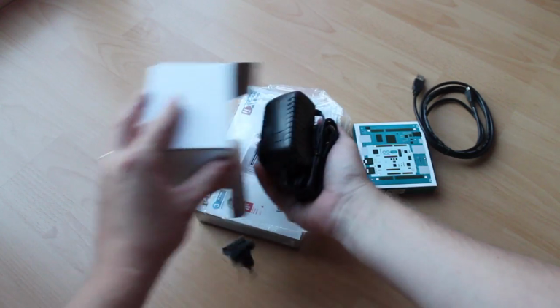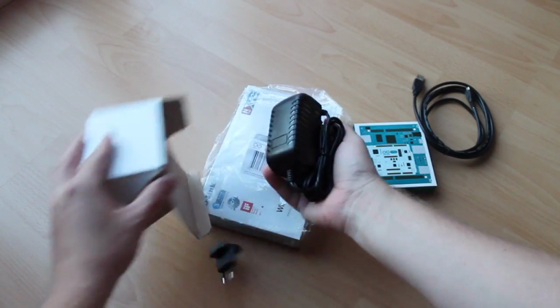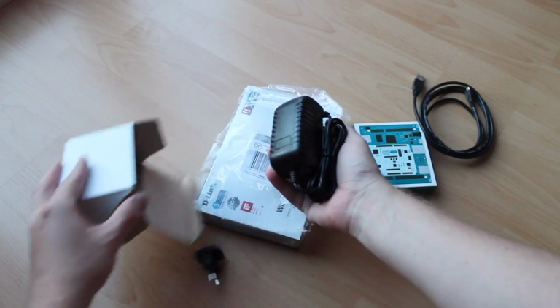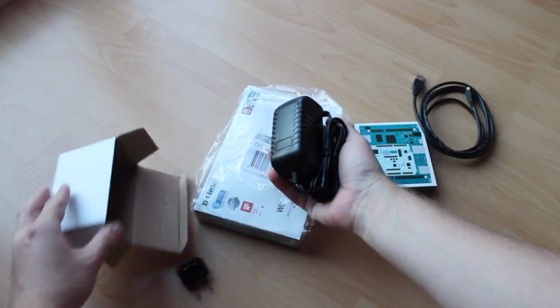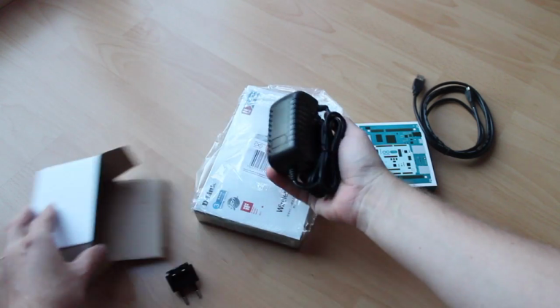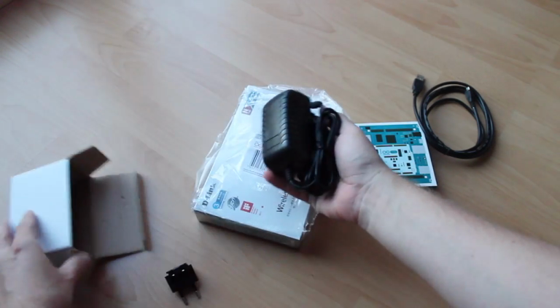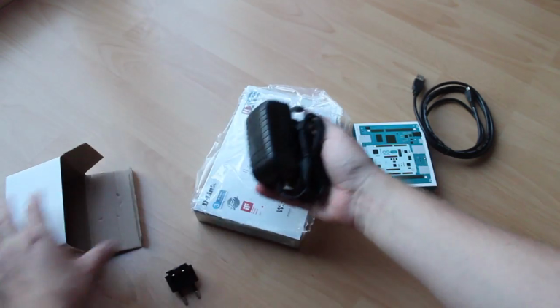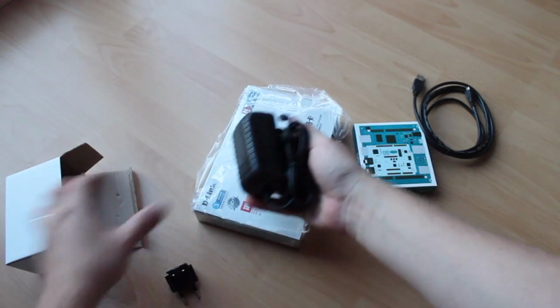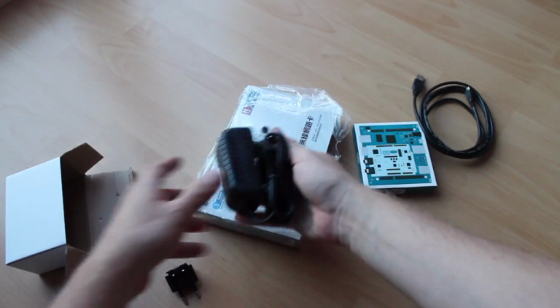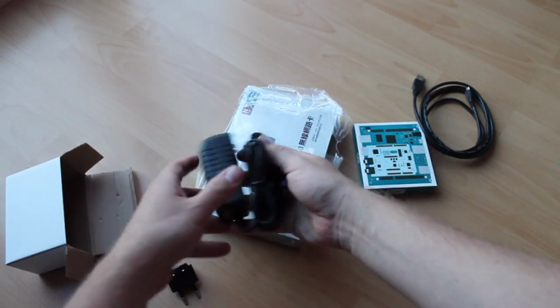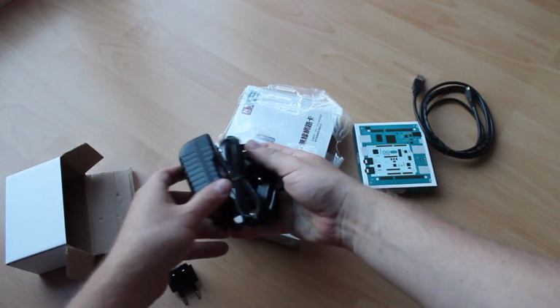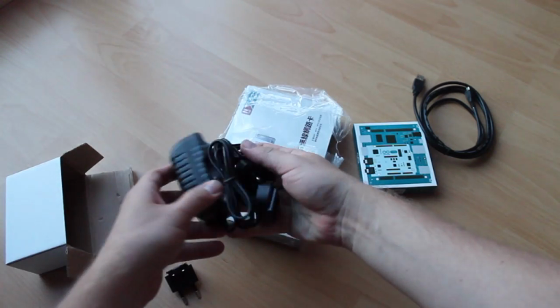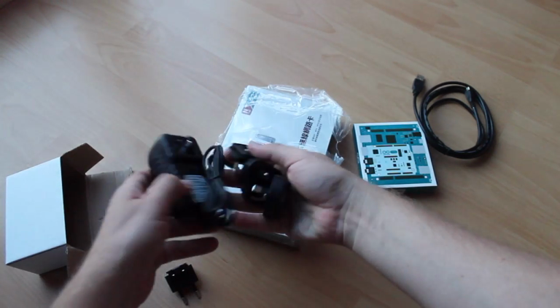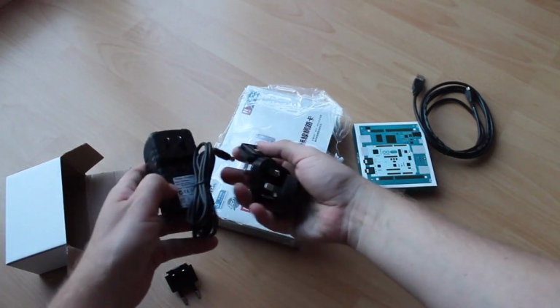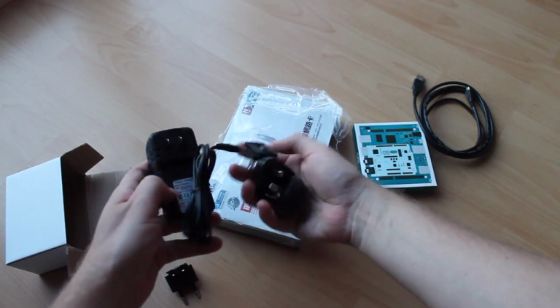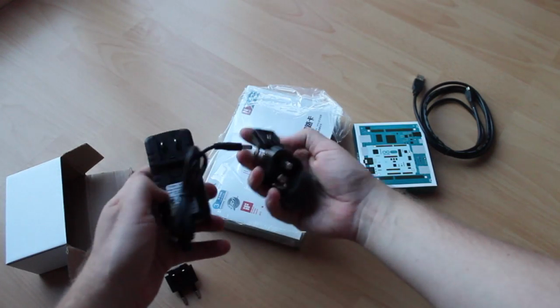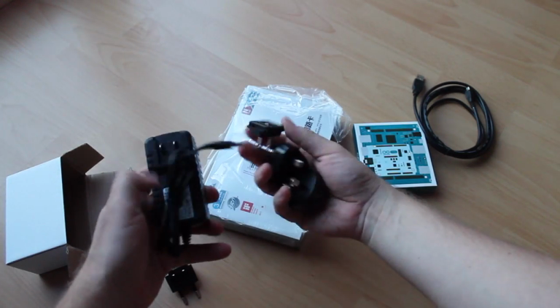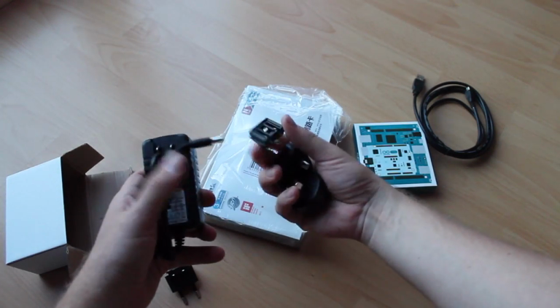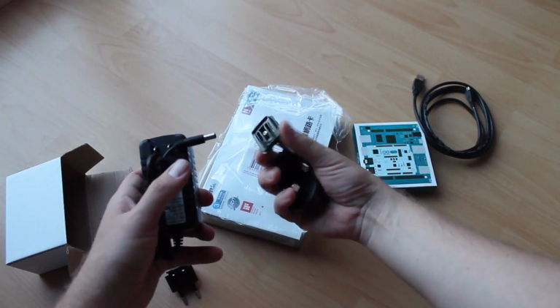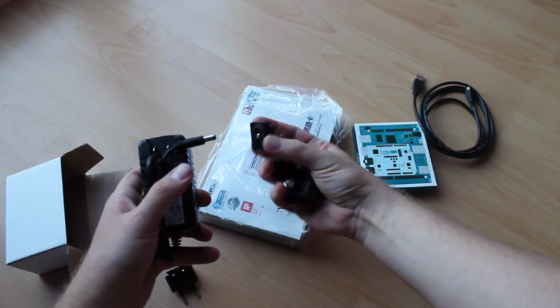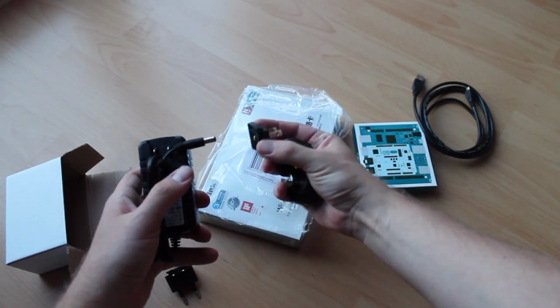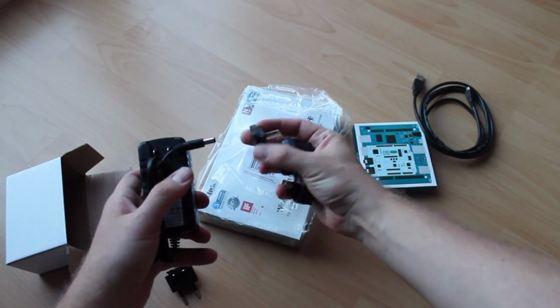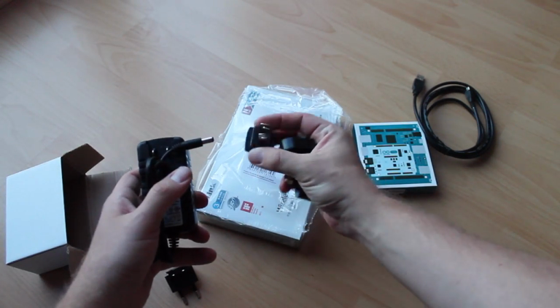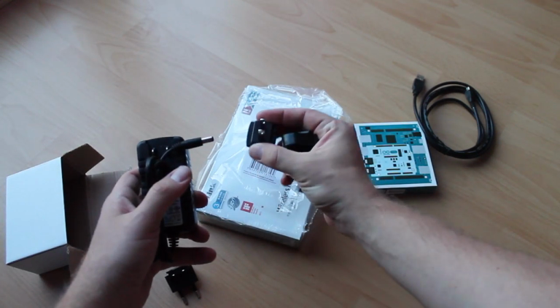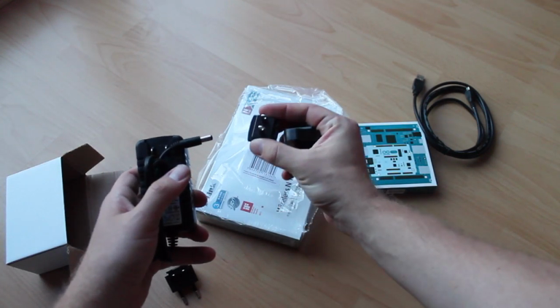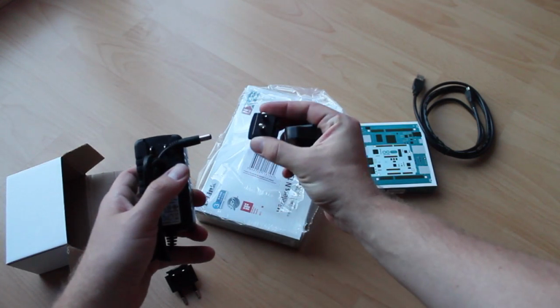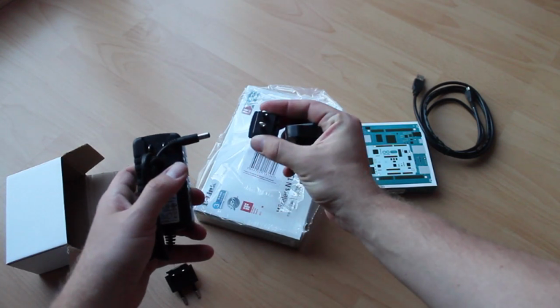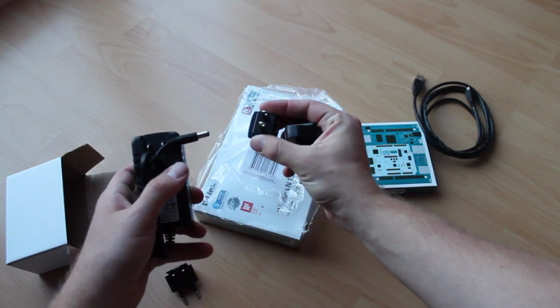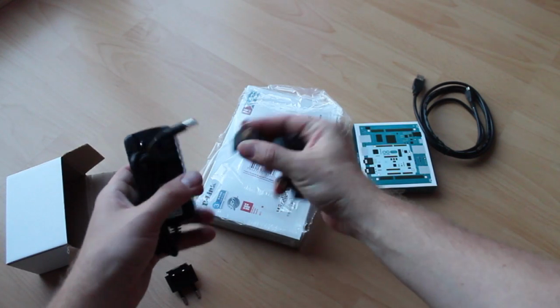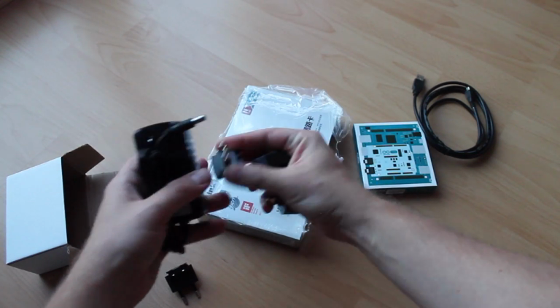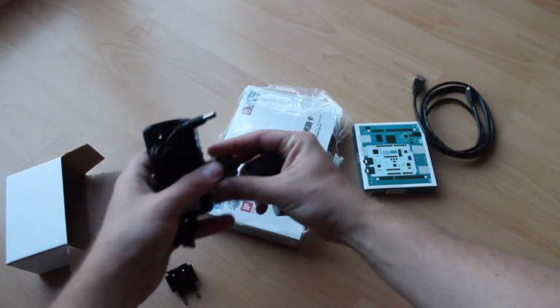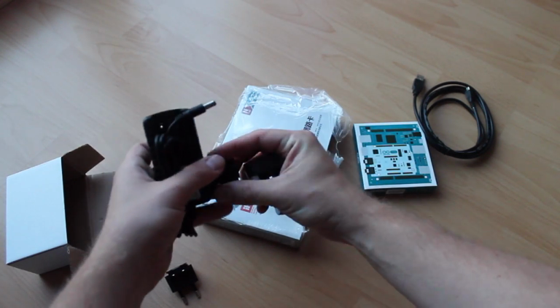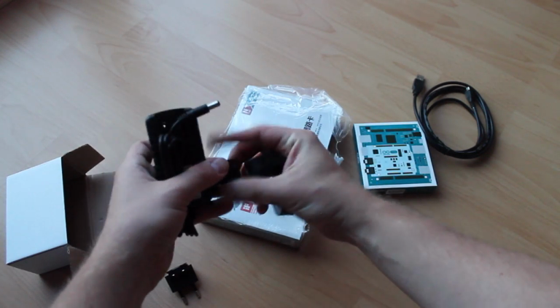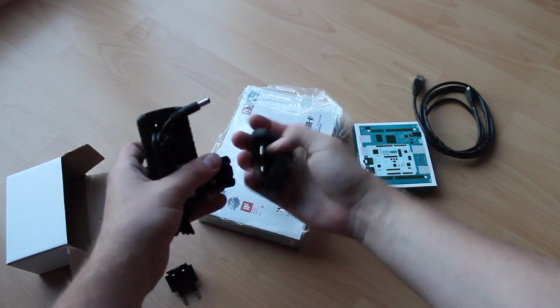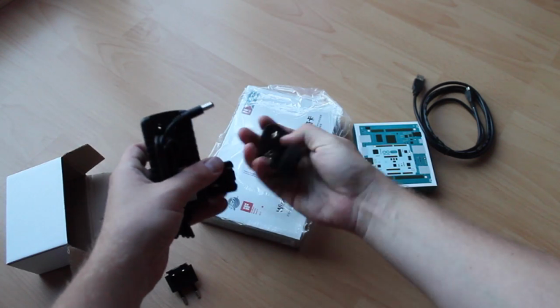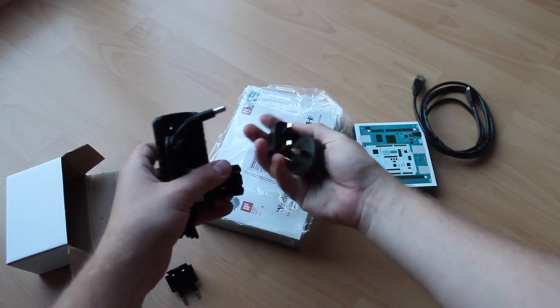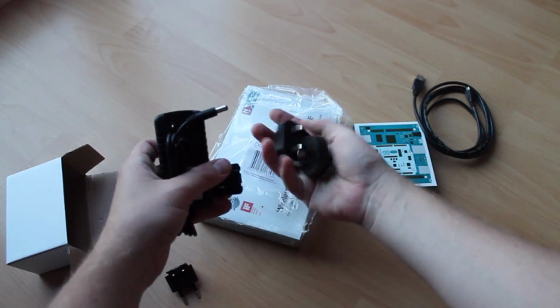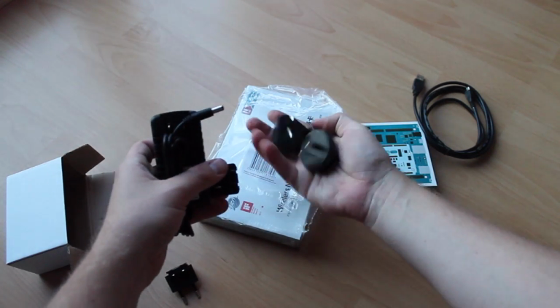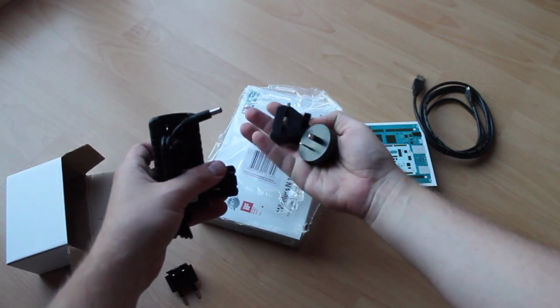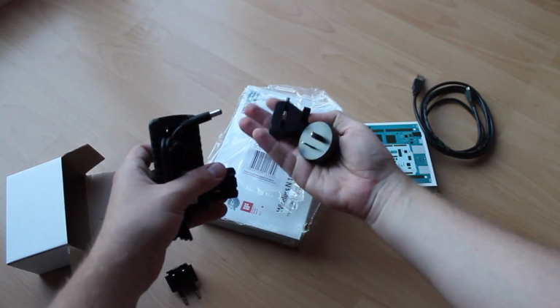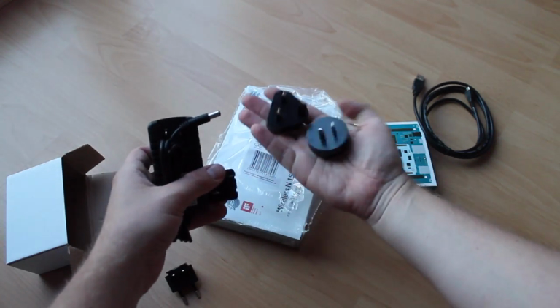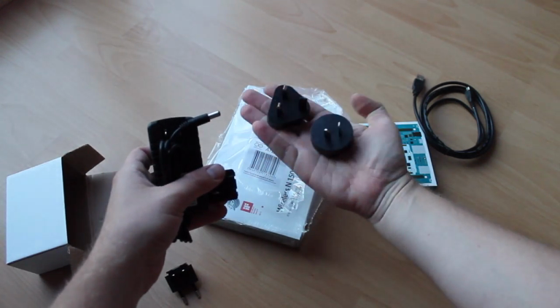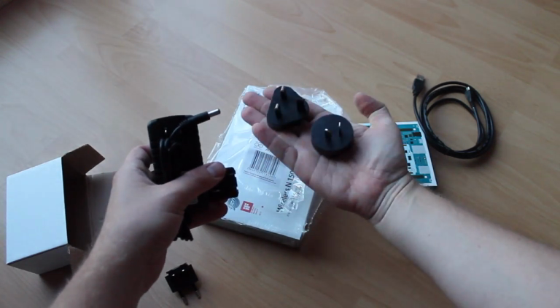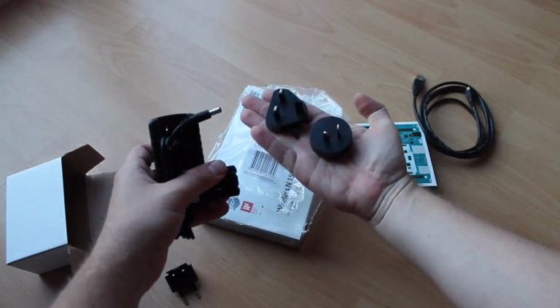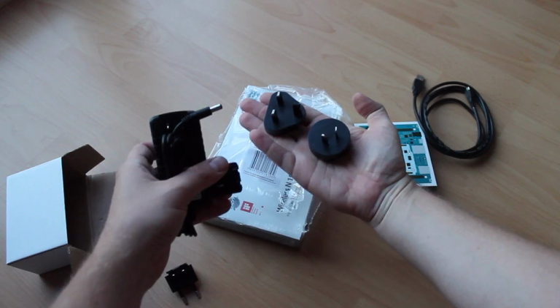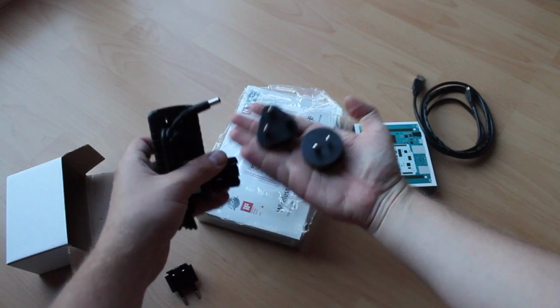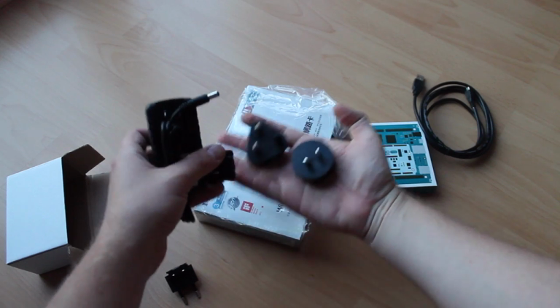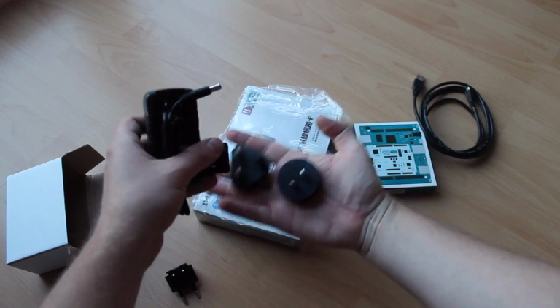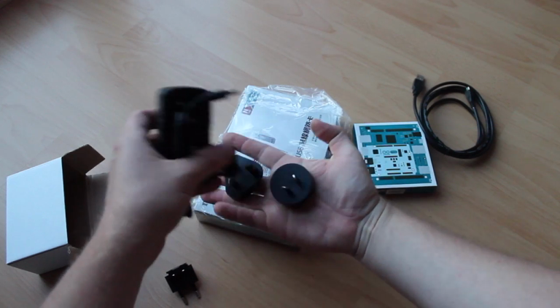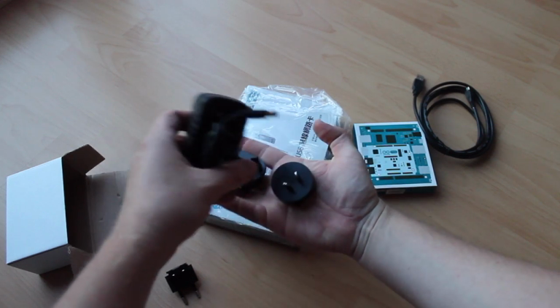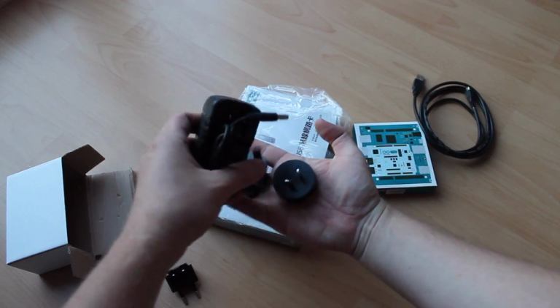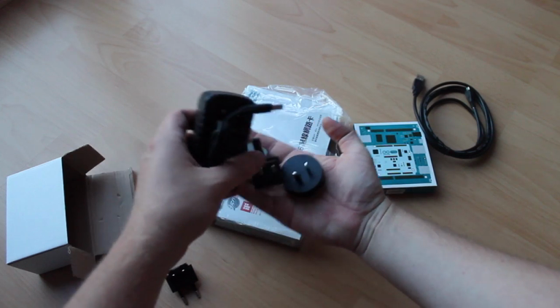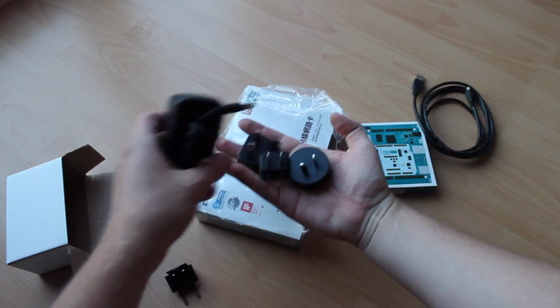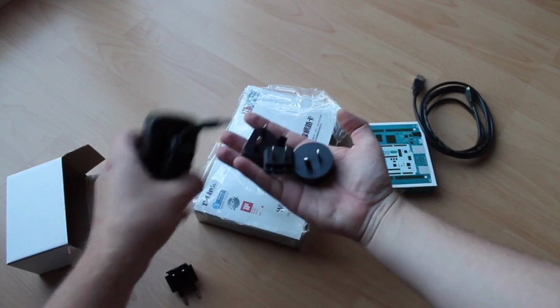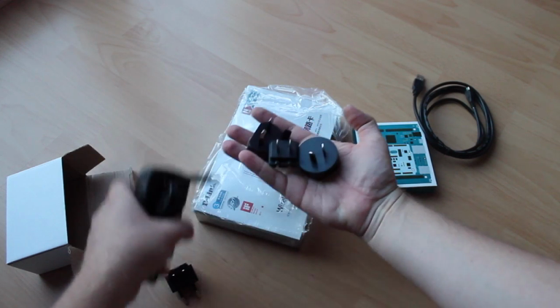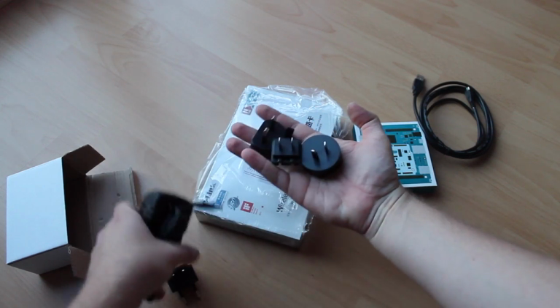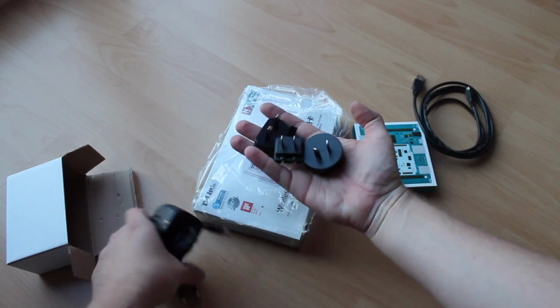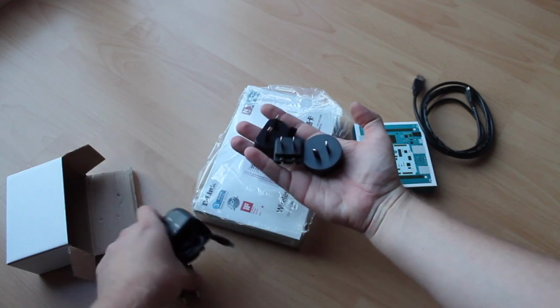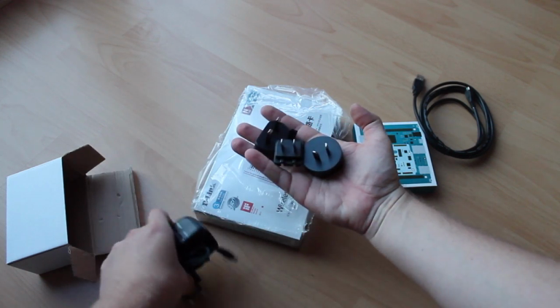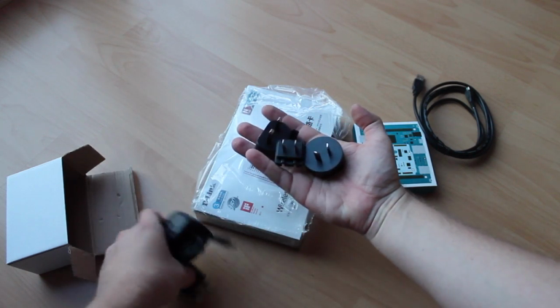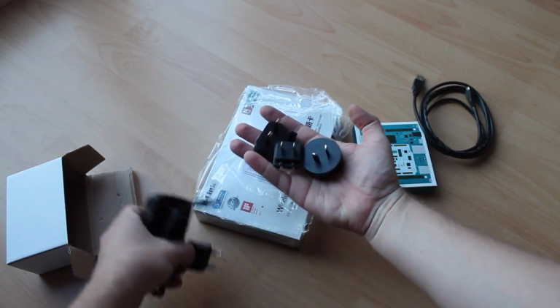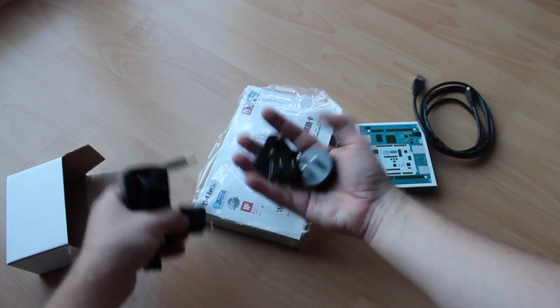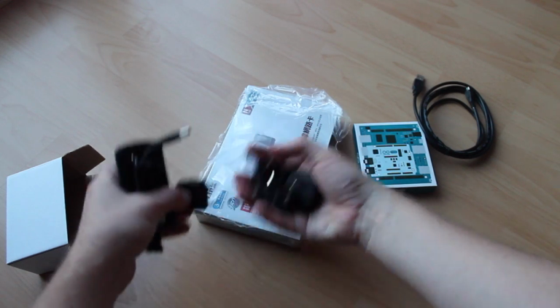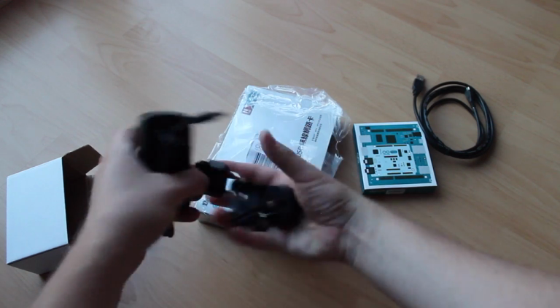This one looks like a power adapter. There are a lot of different power plugs for different countries.